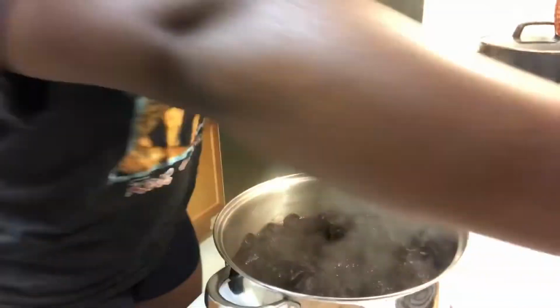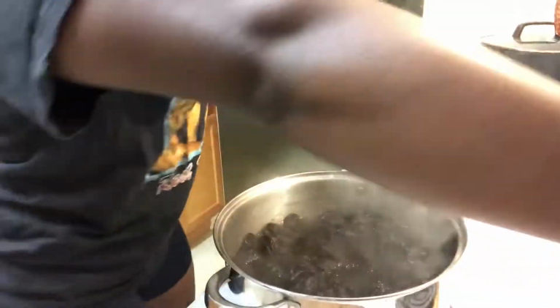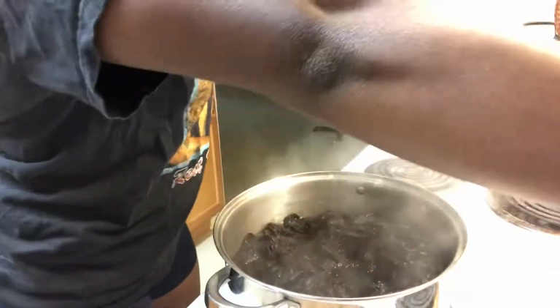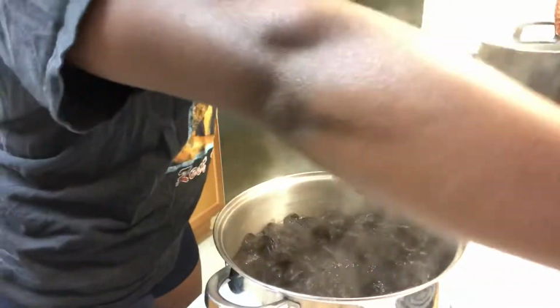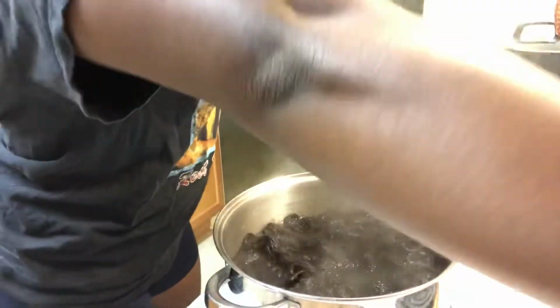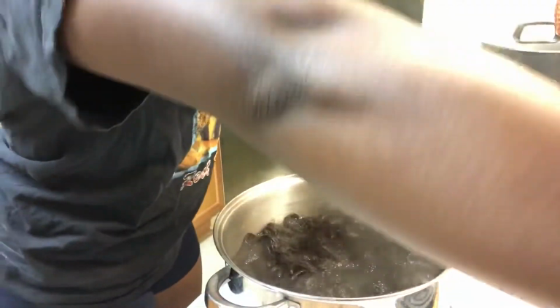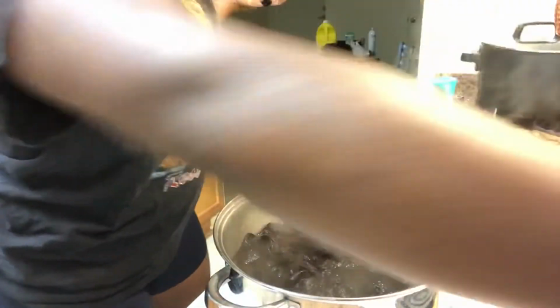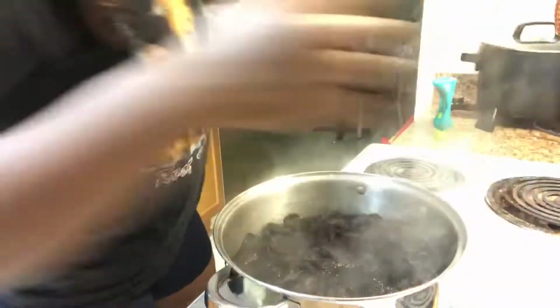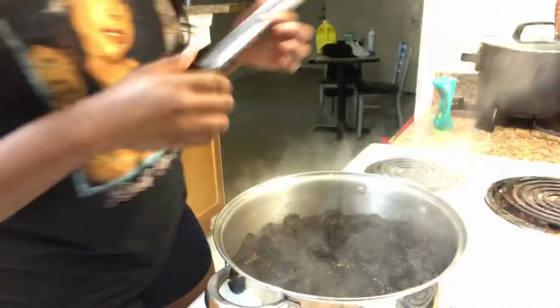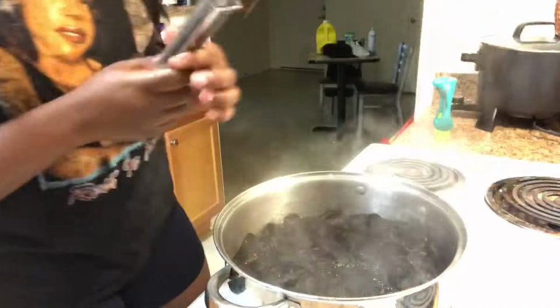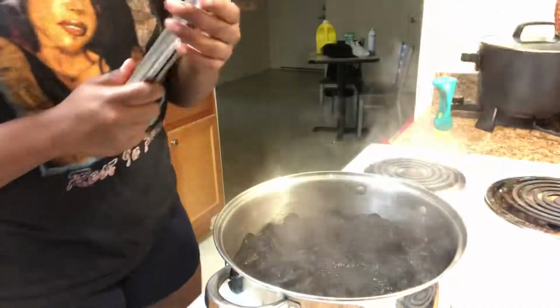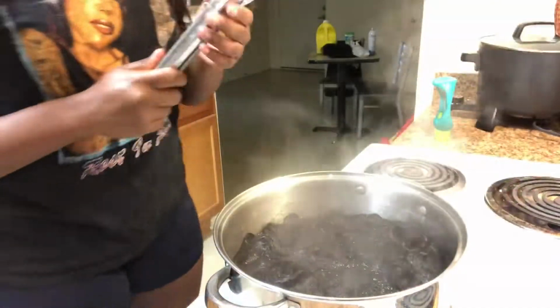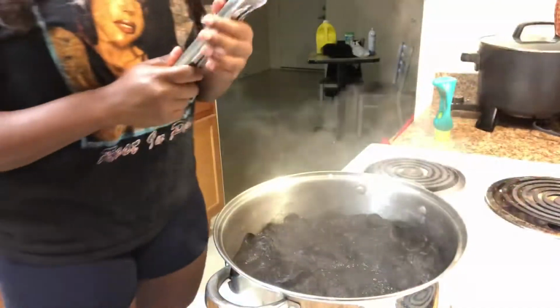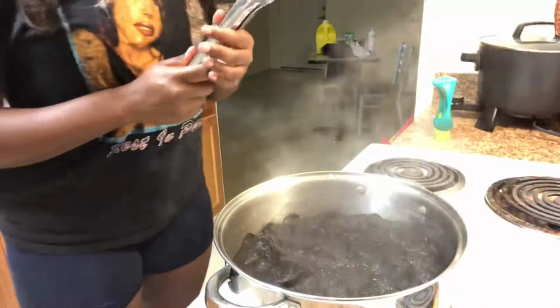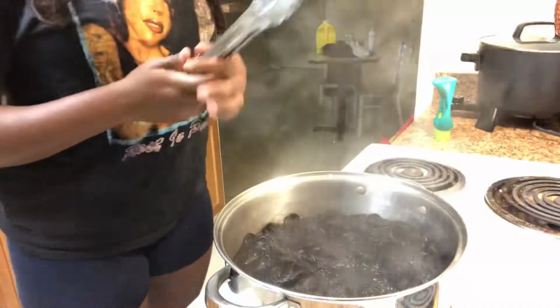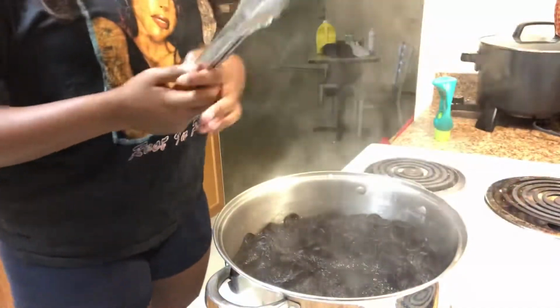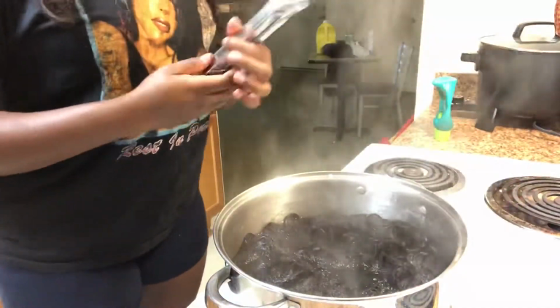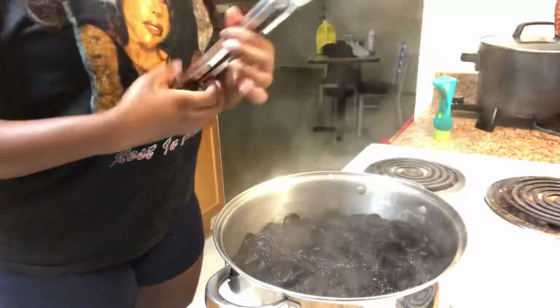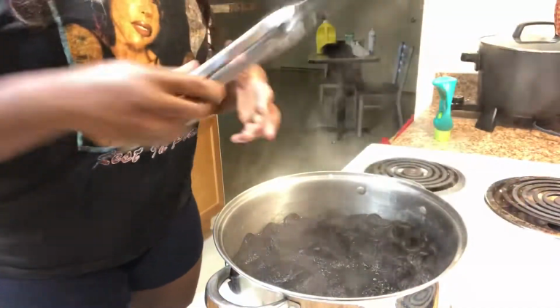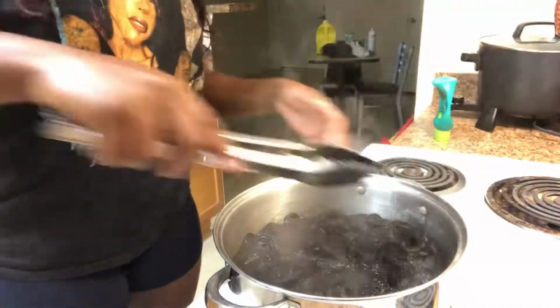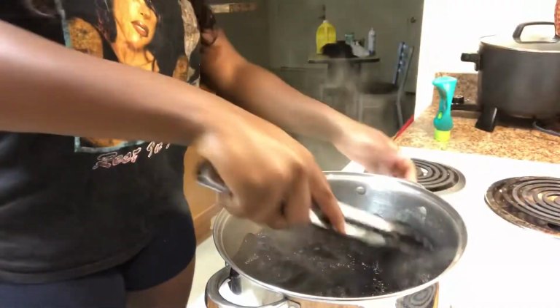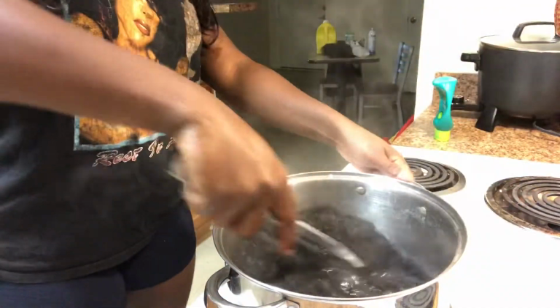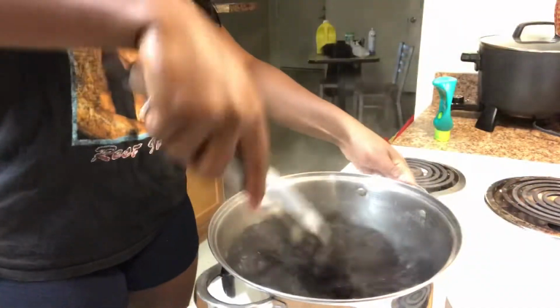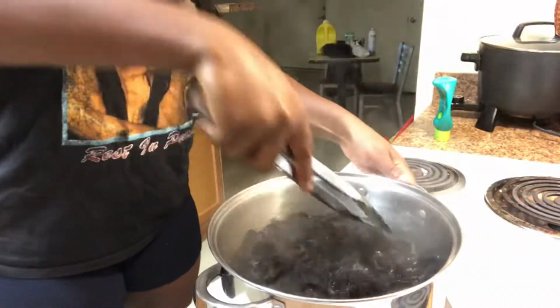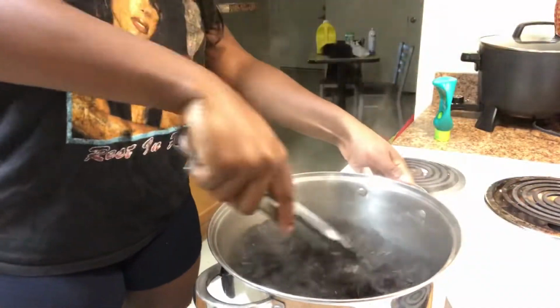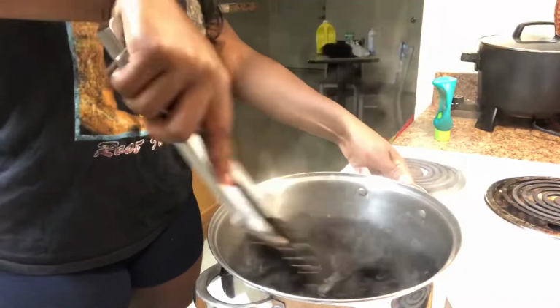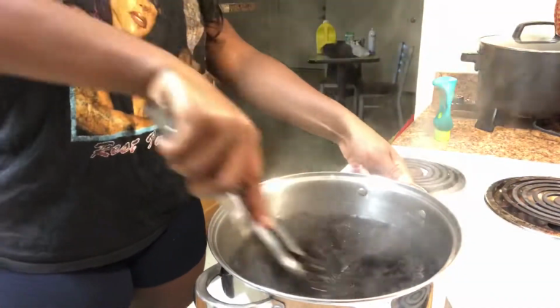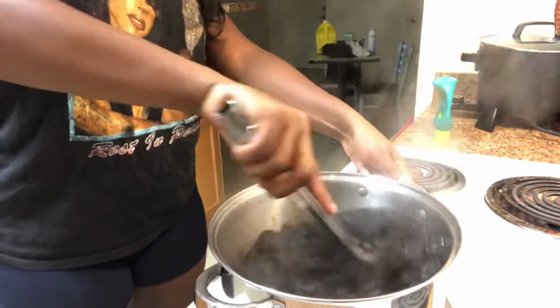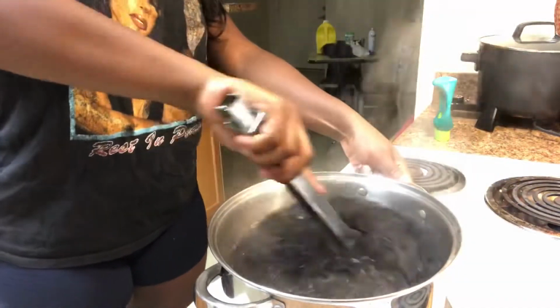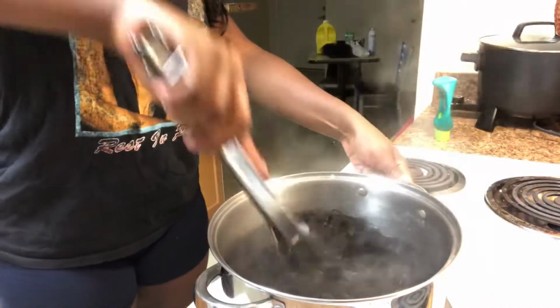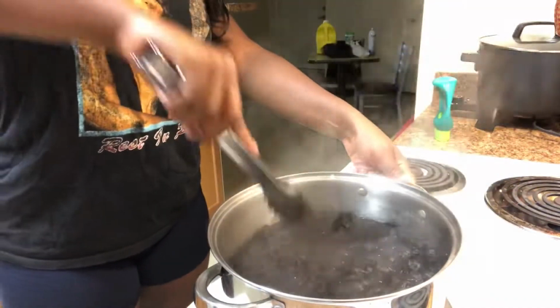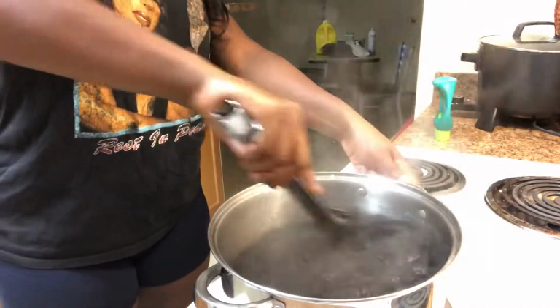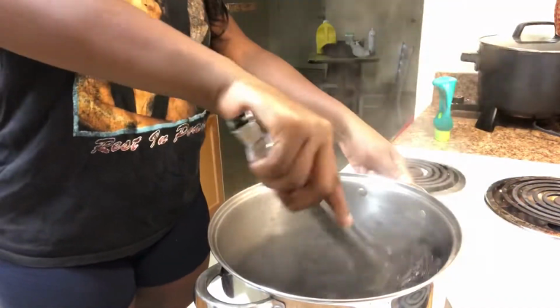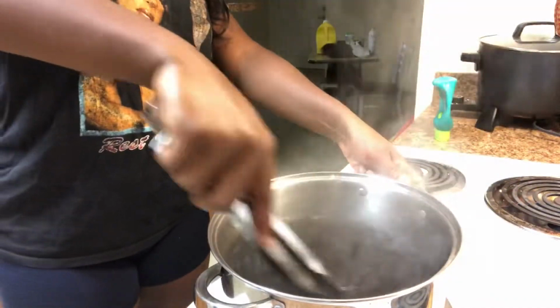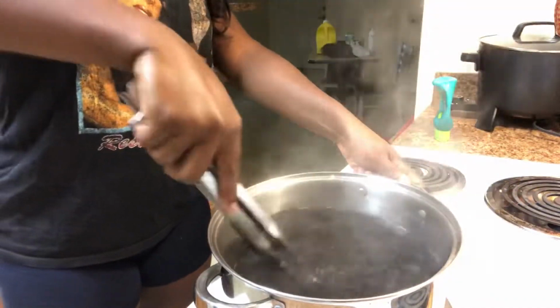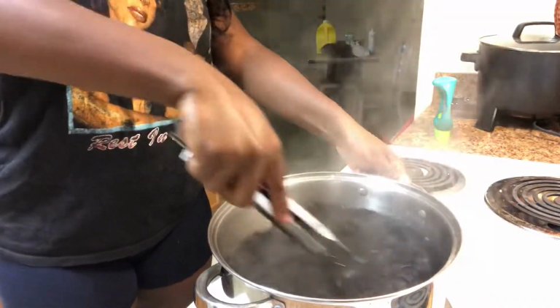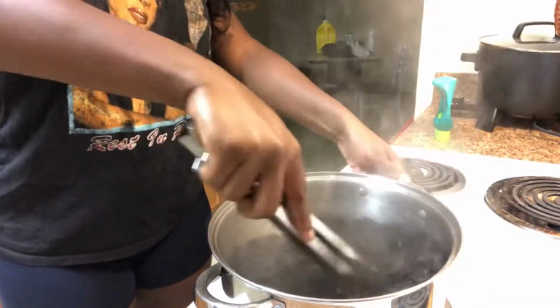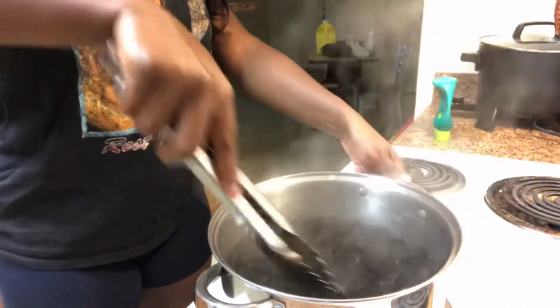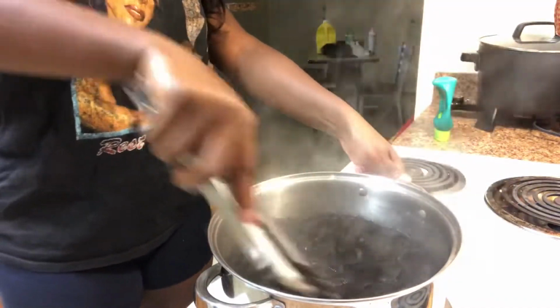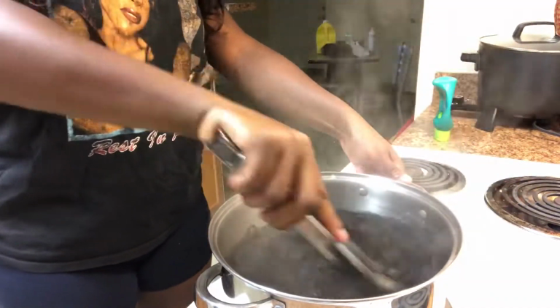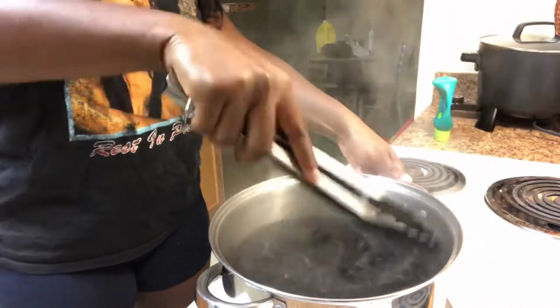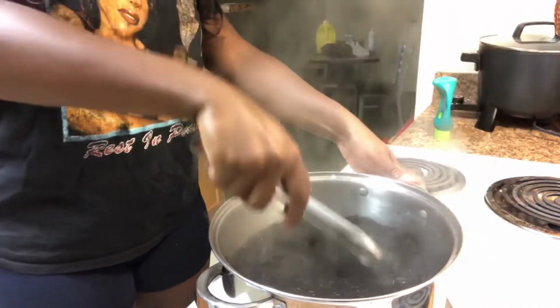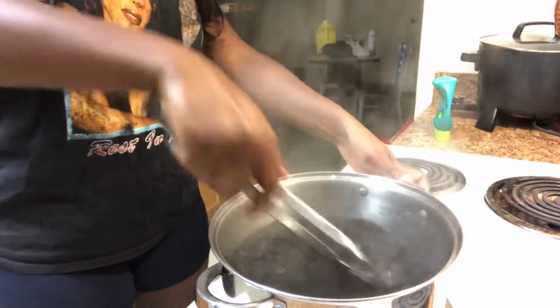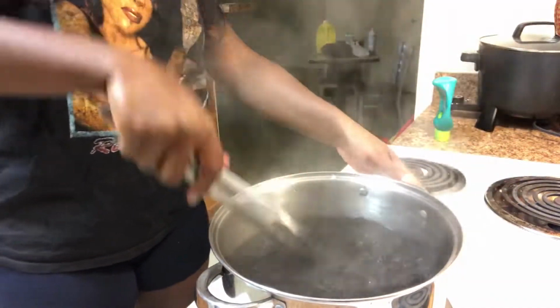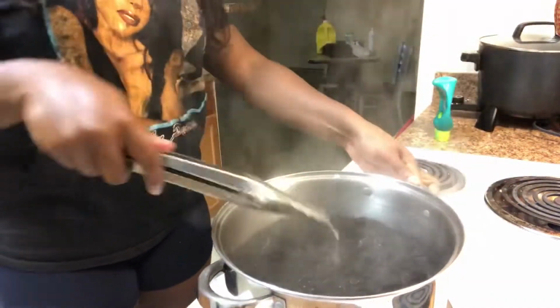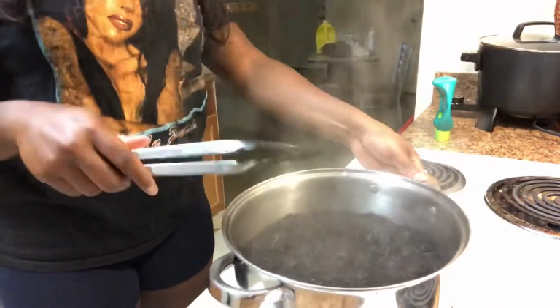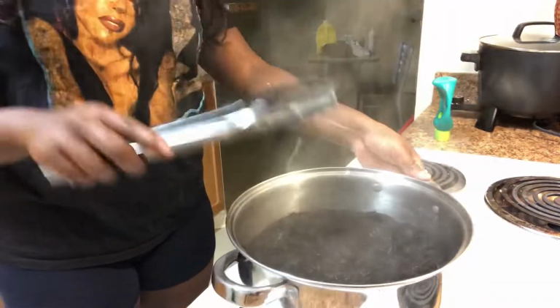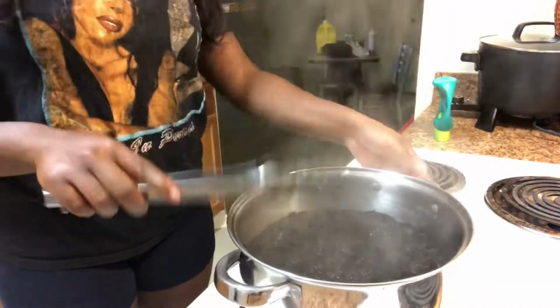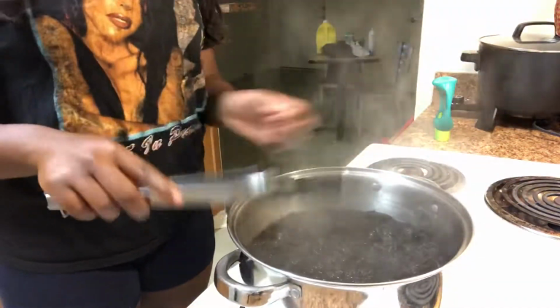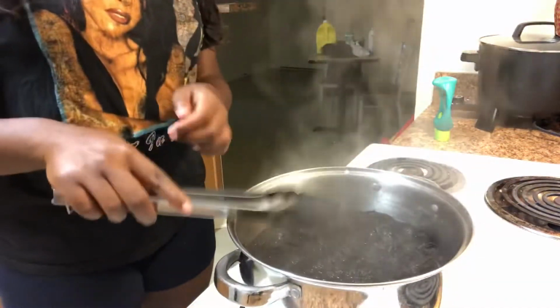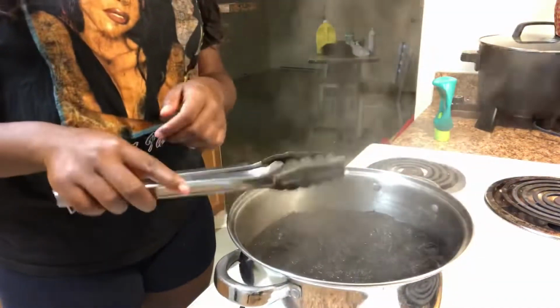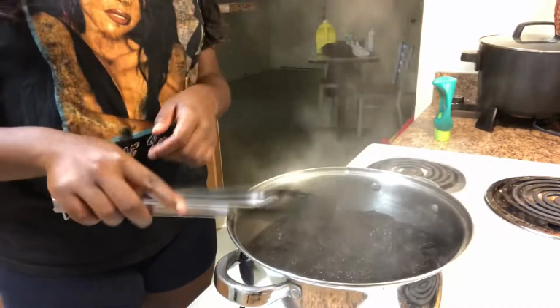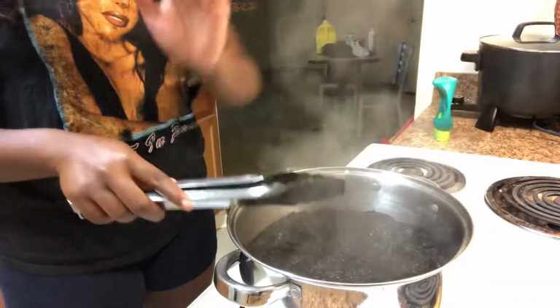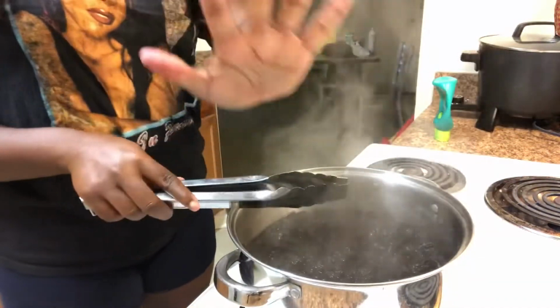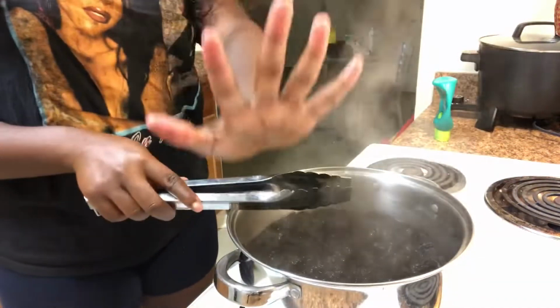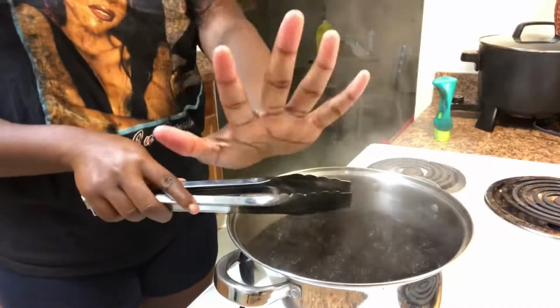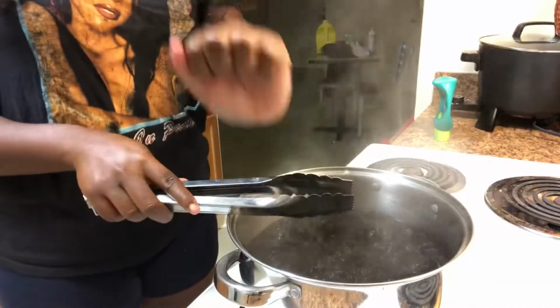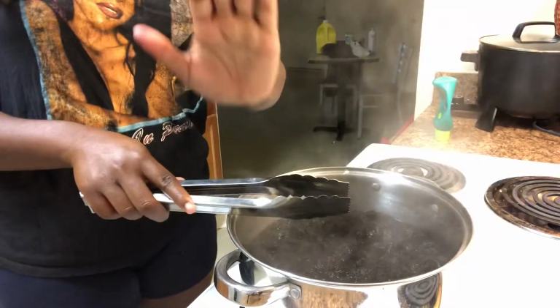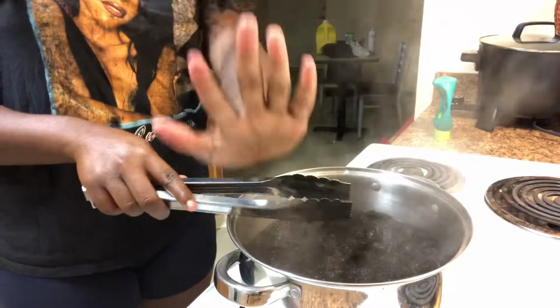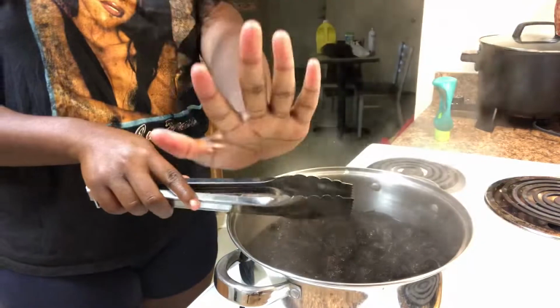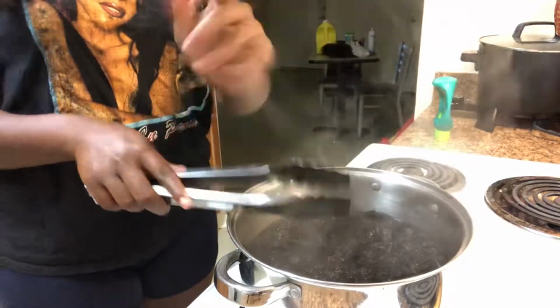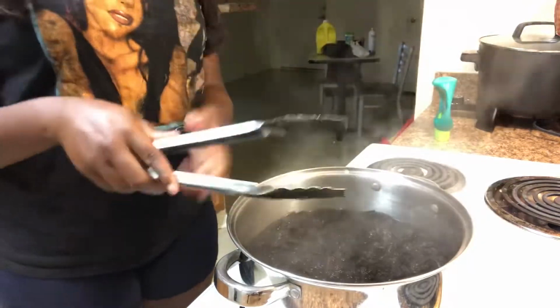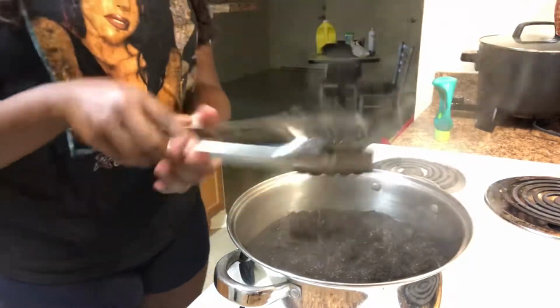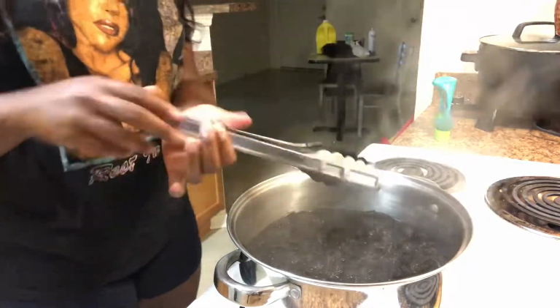Once you have the curly hair saturated, you want to mix it around a little, turn your water off, and then let it sit for five minutes.